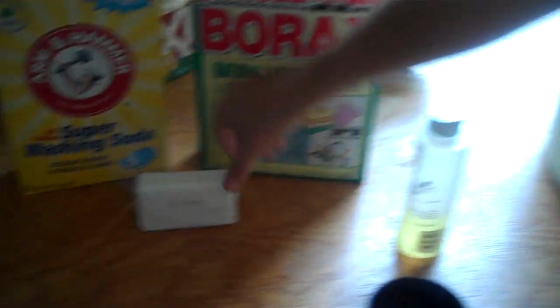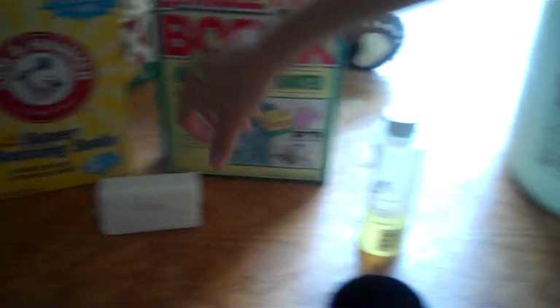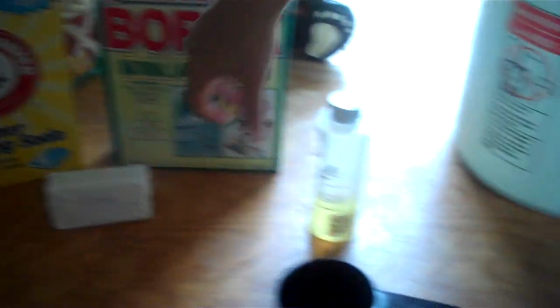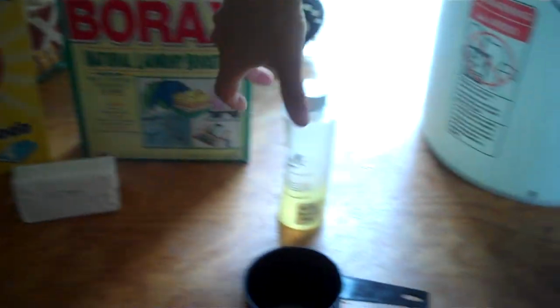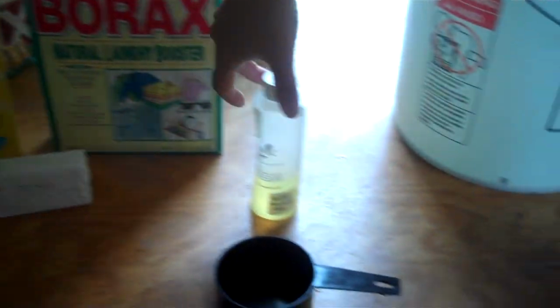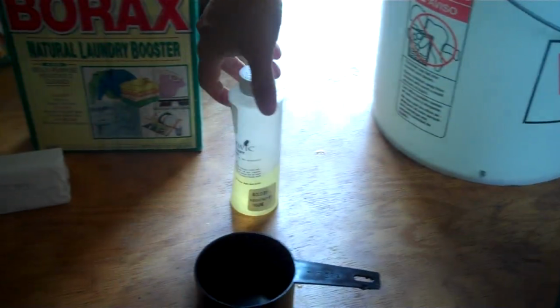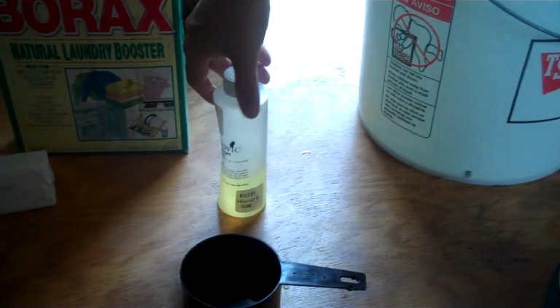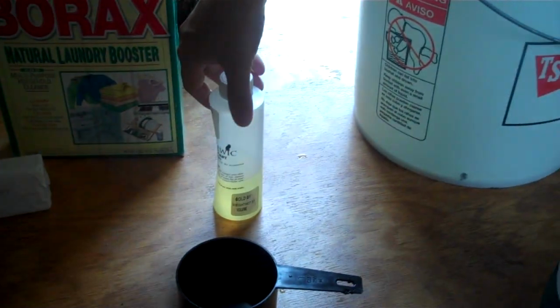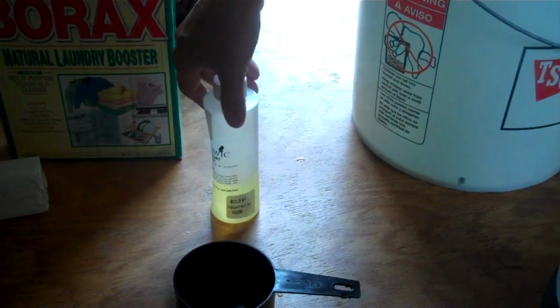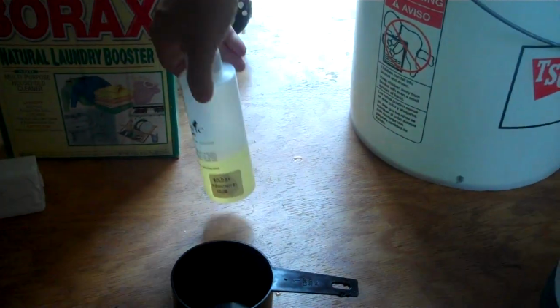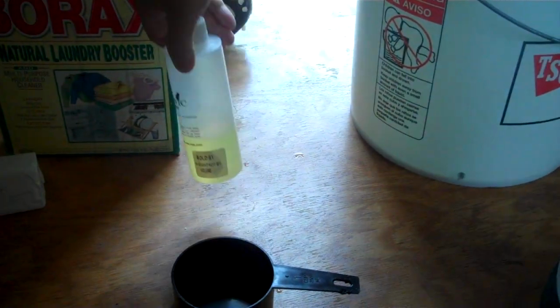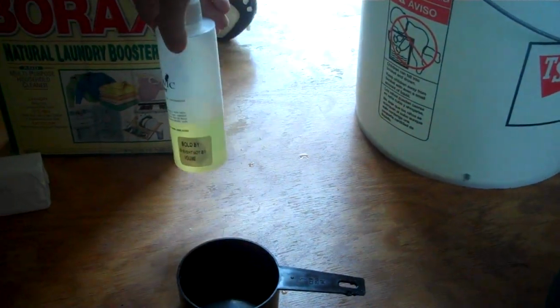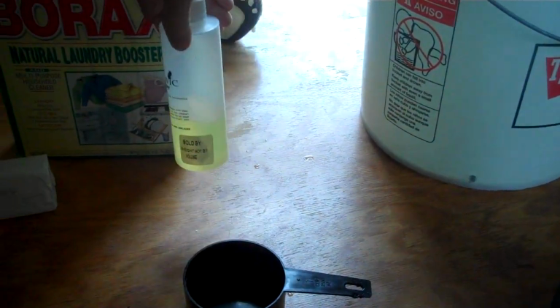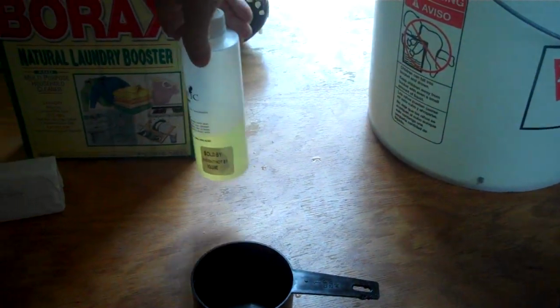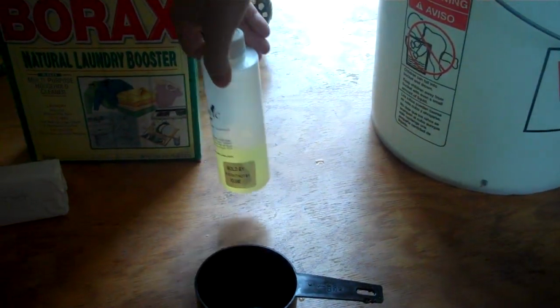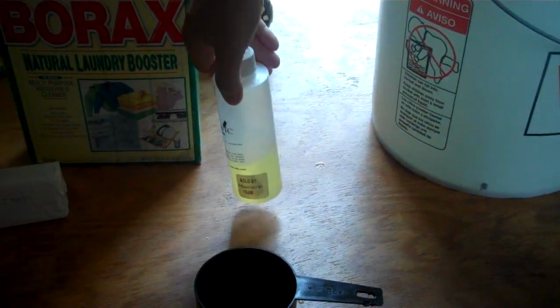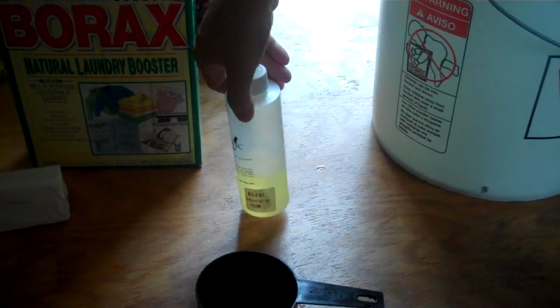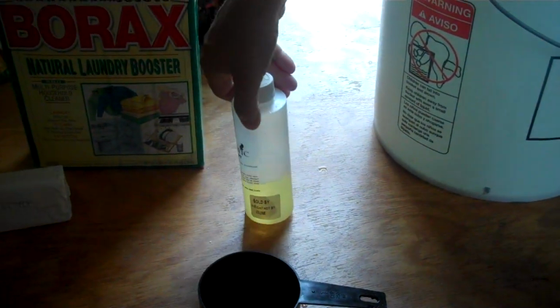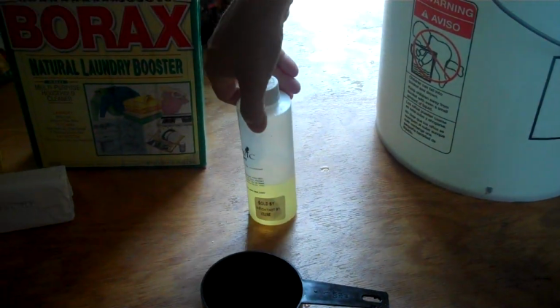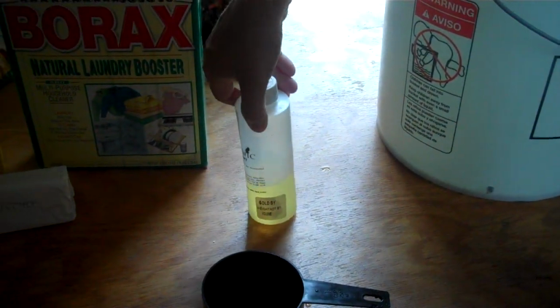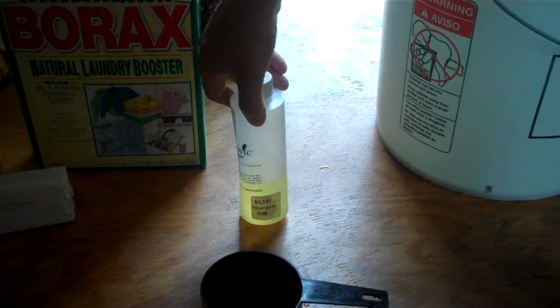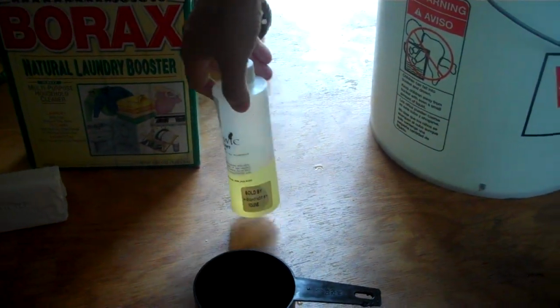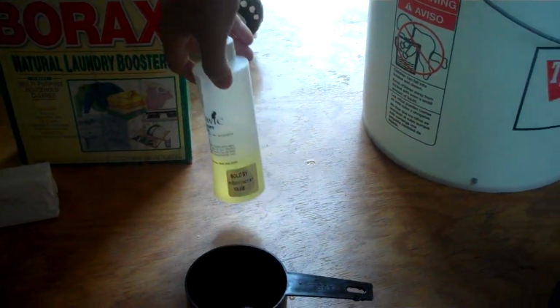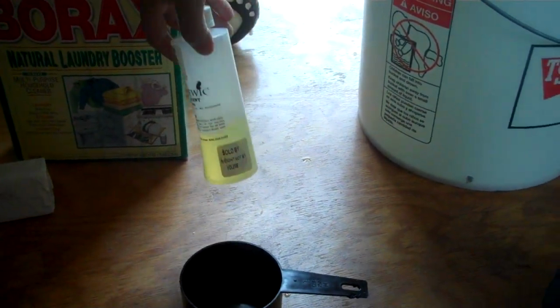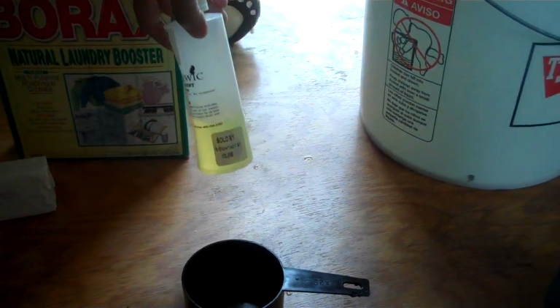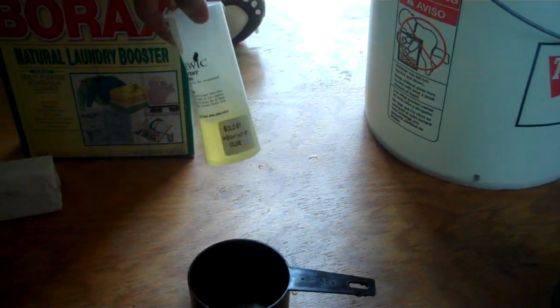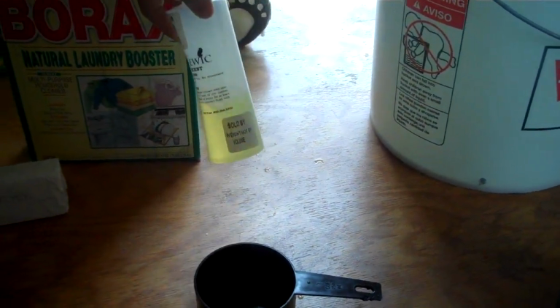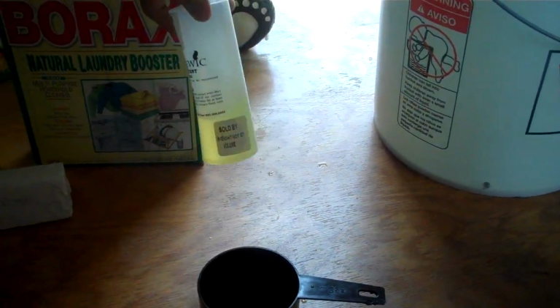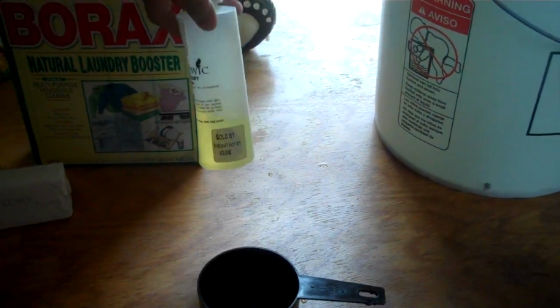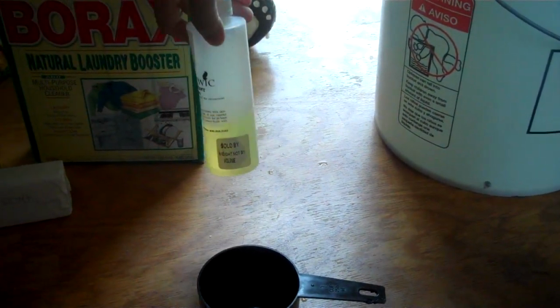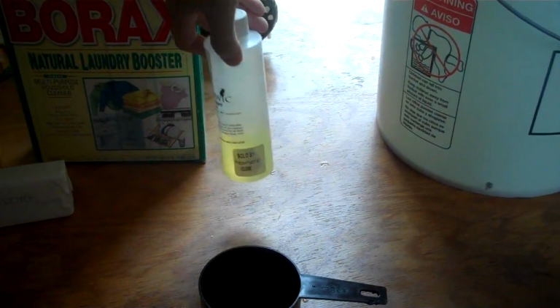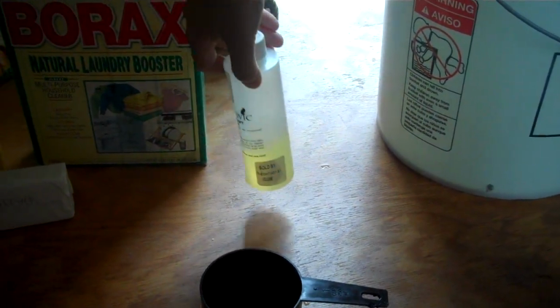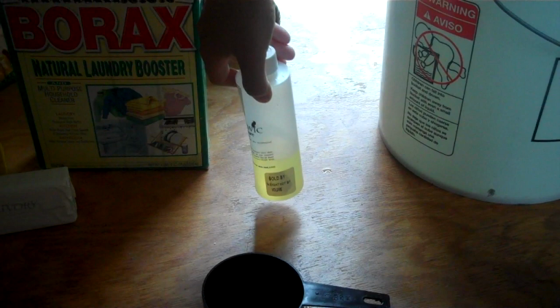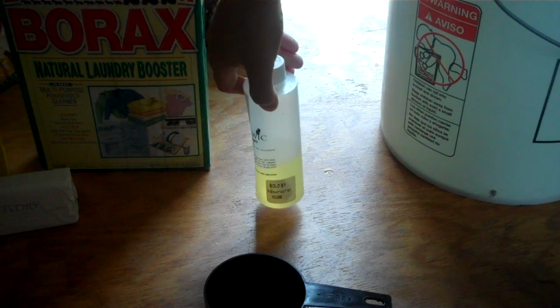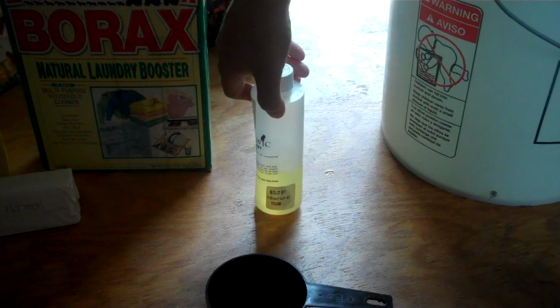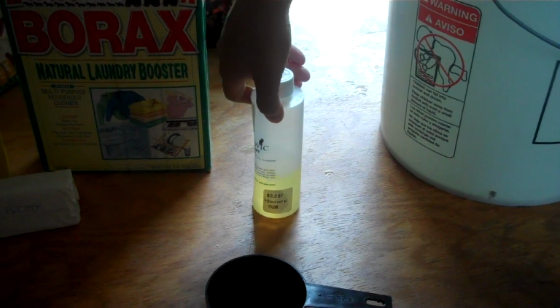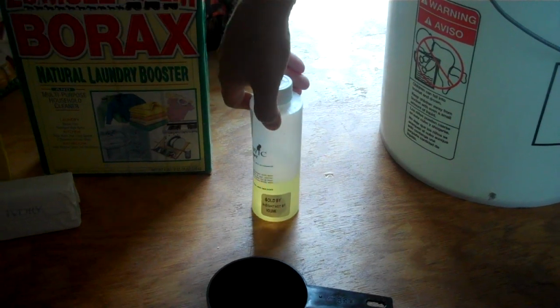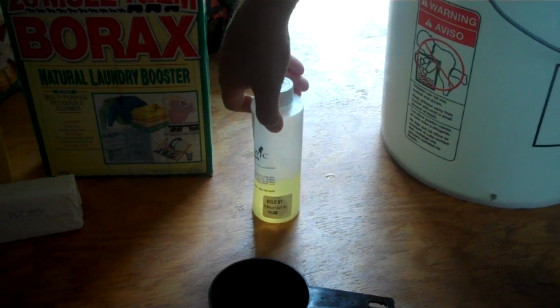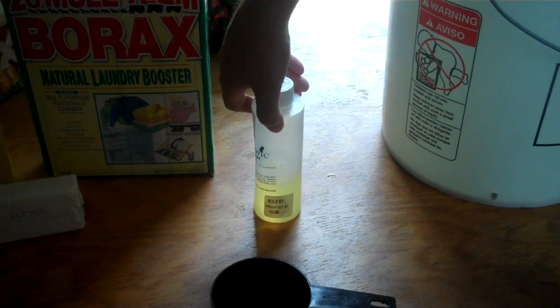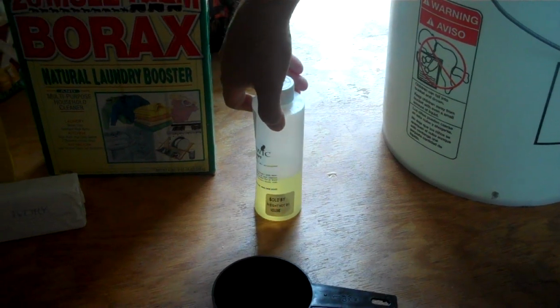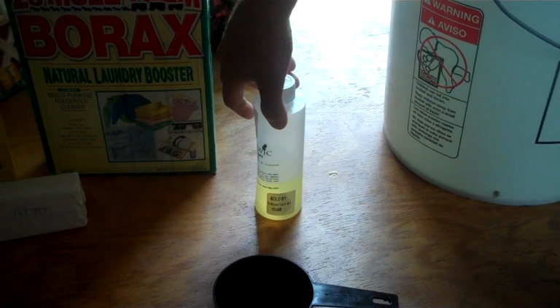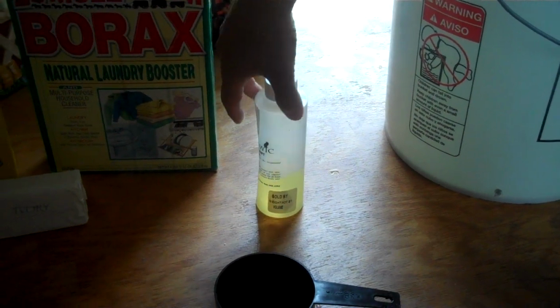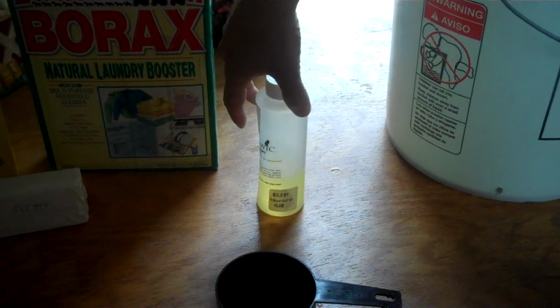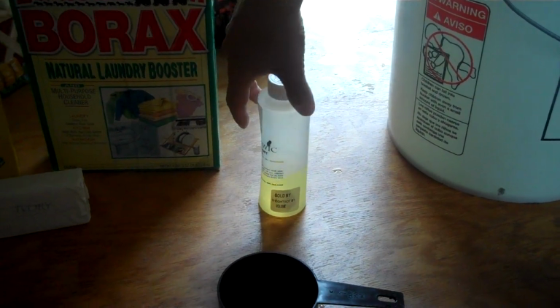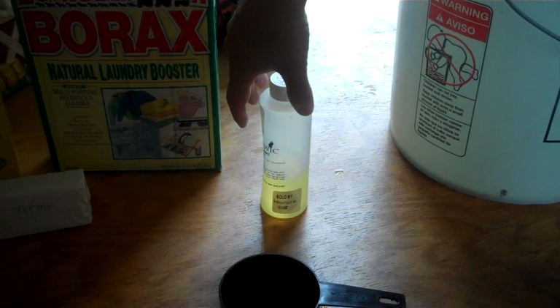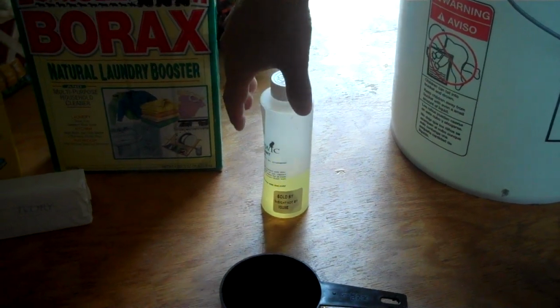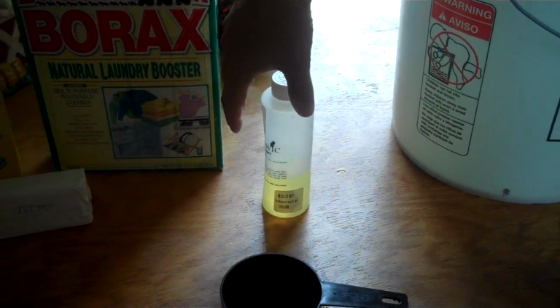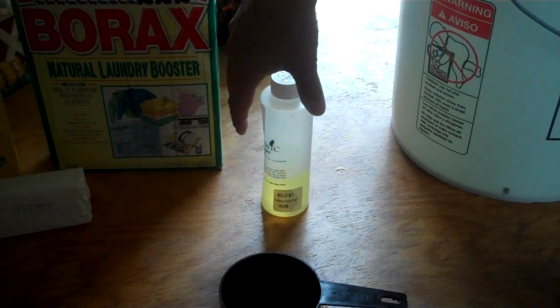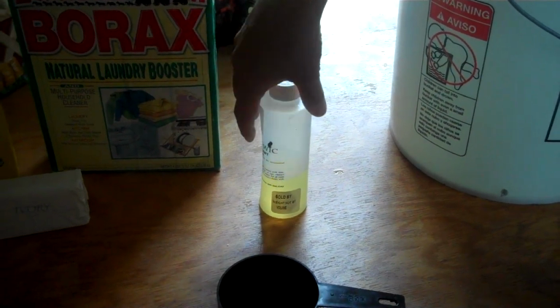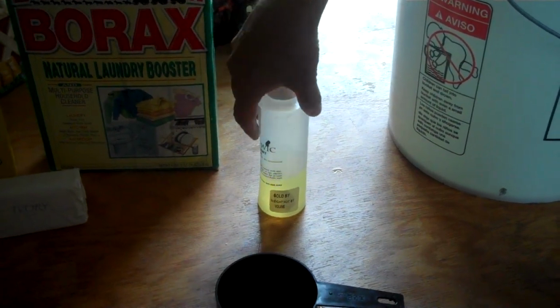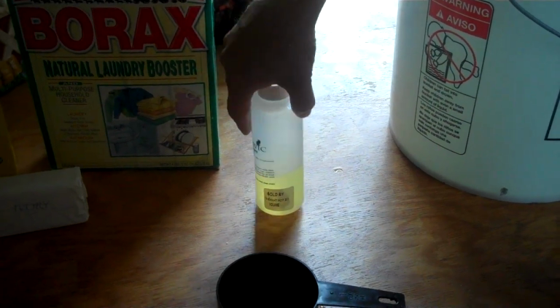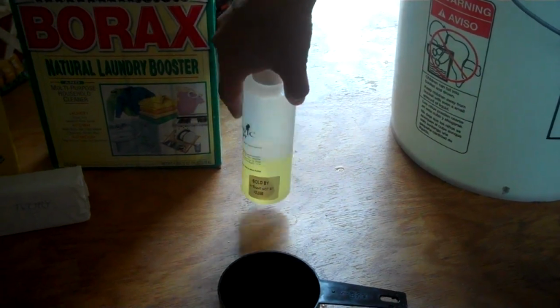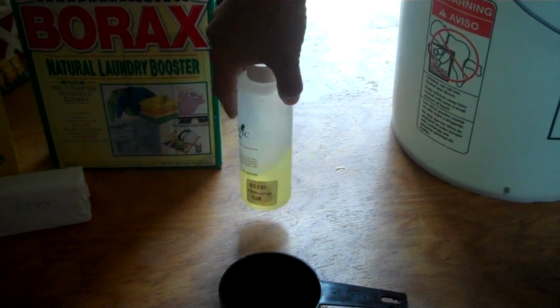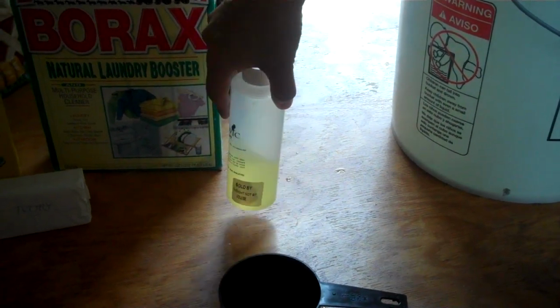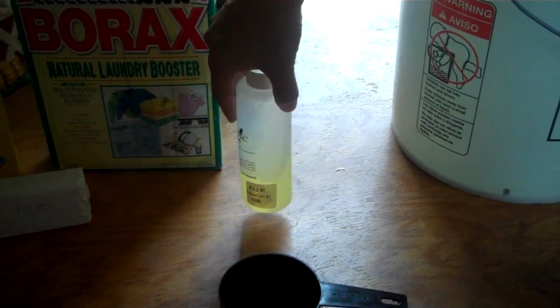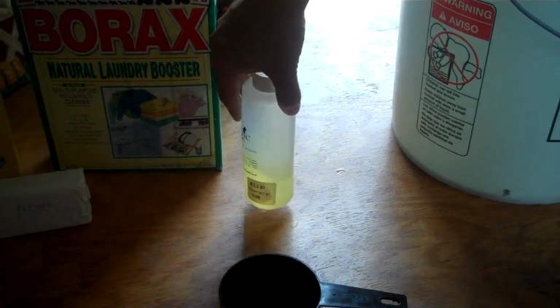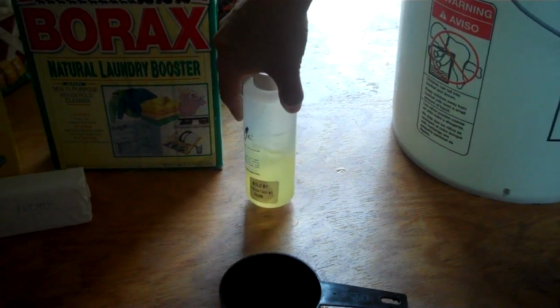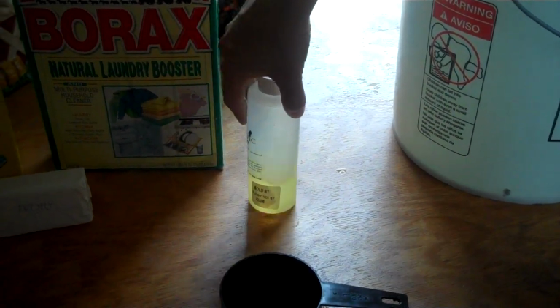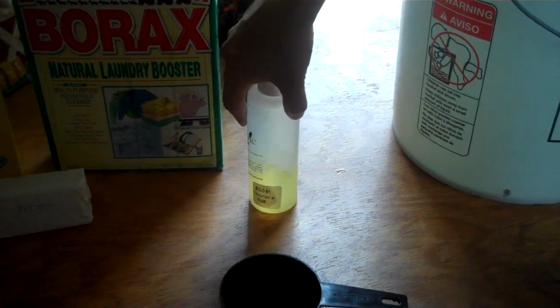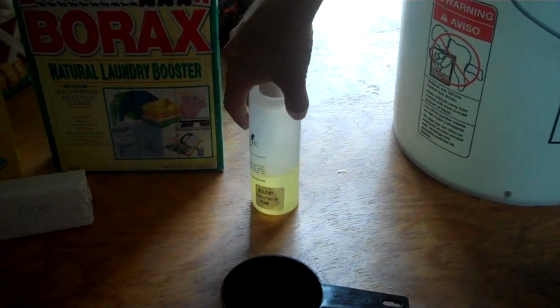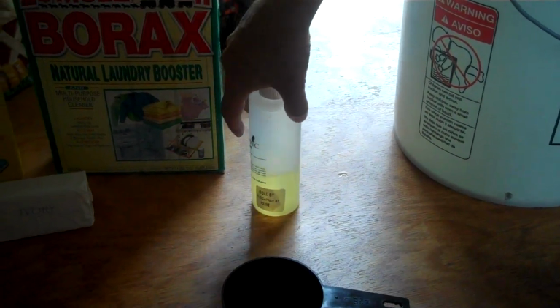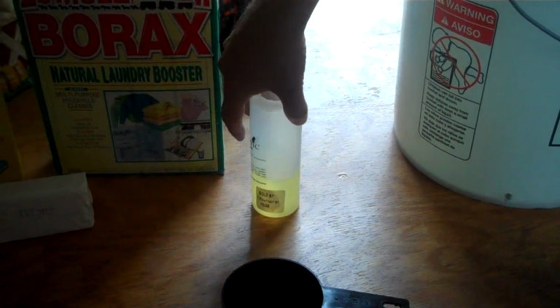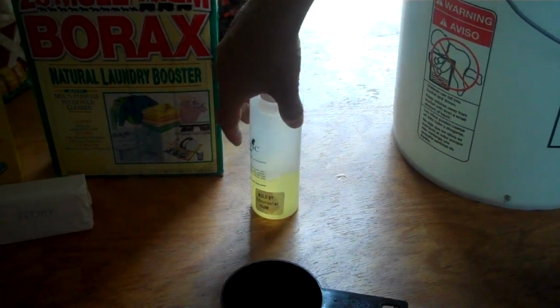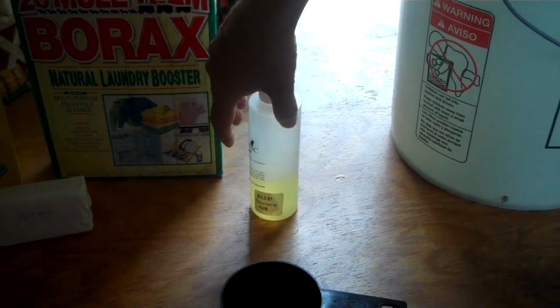You can add scent if you want to. Today I decided I wanted to smell like lemon lavender so I'm going to add a little bit in there.